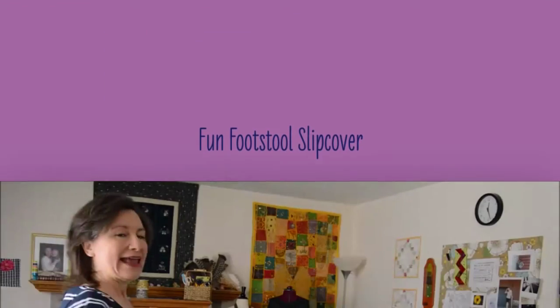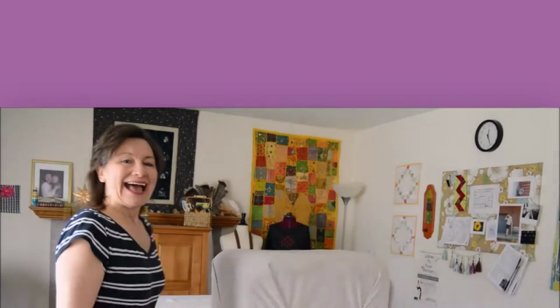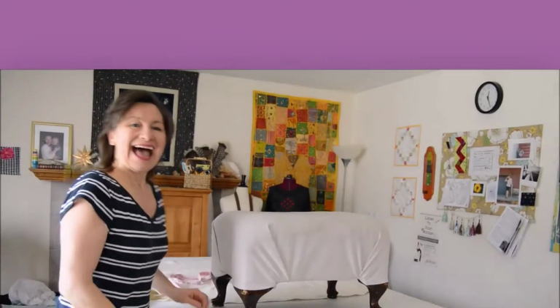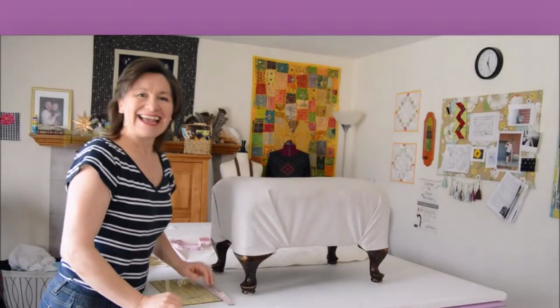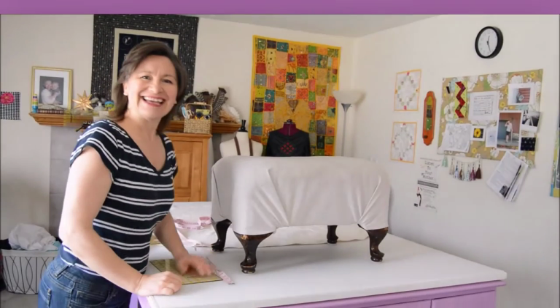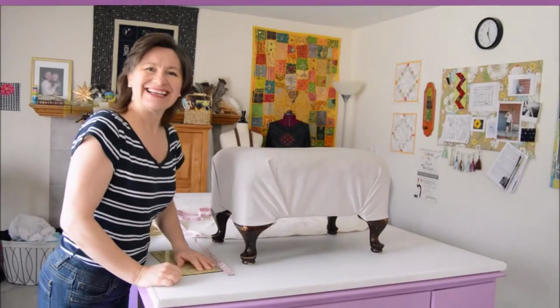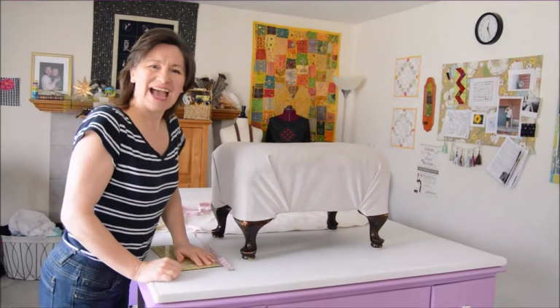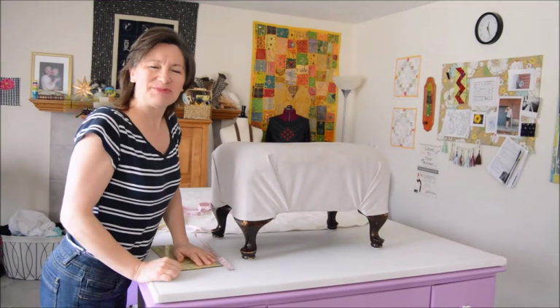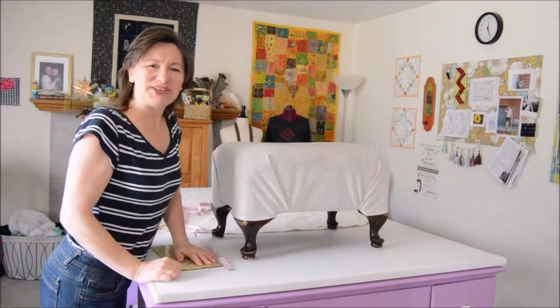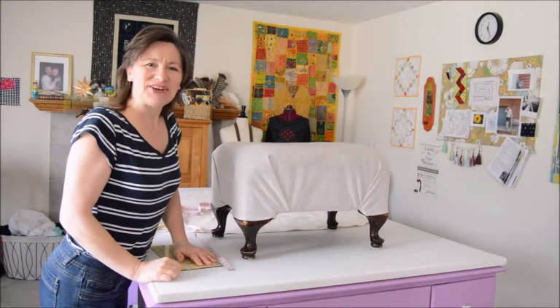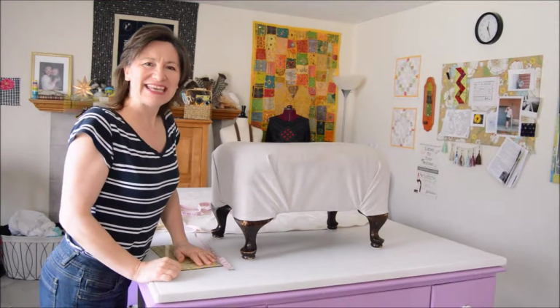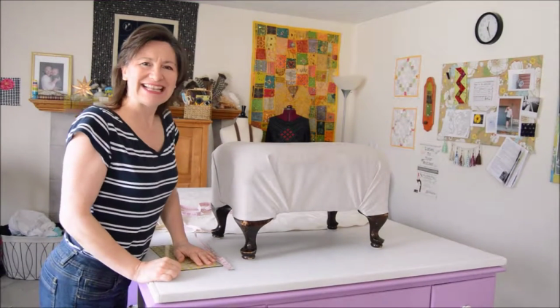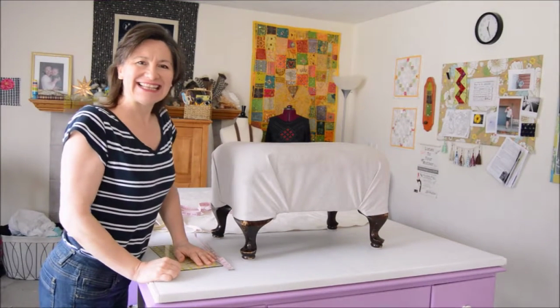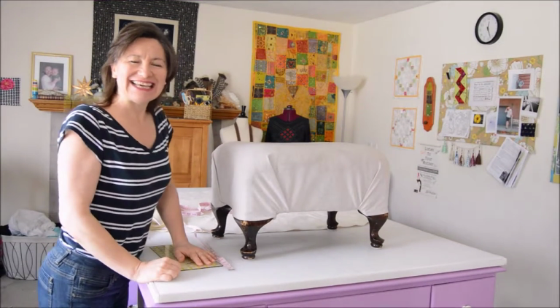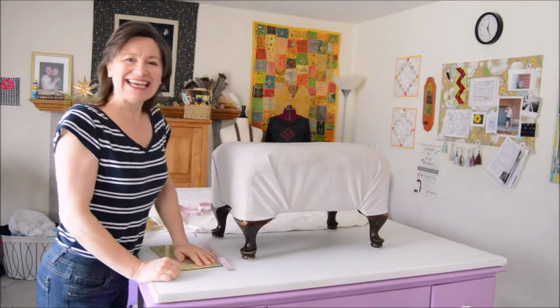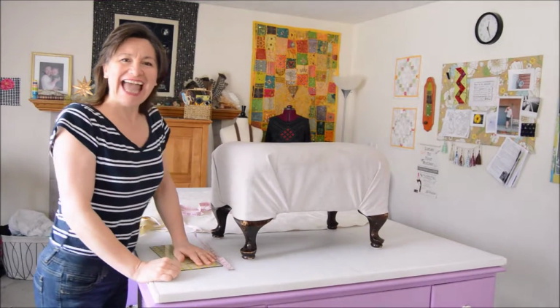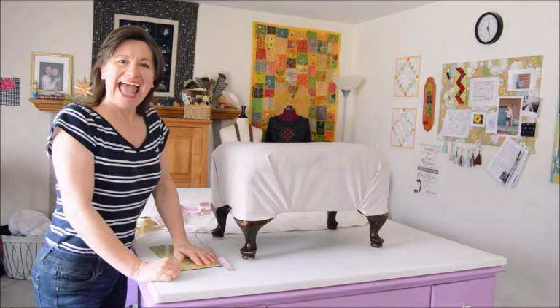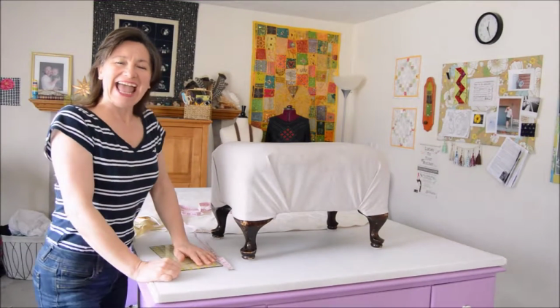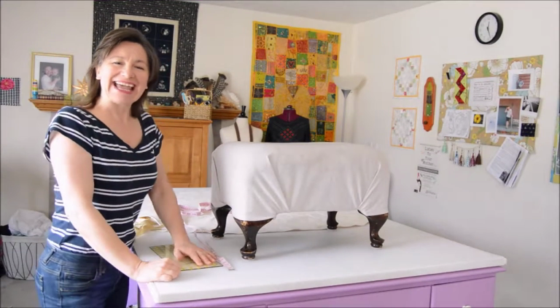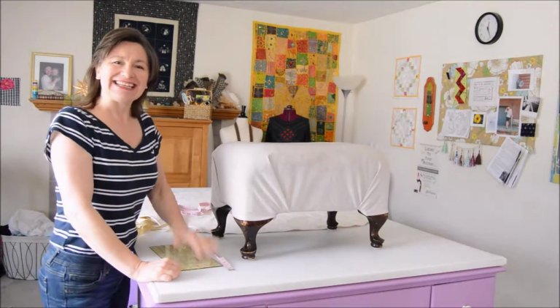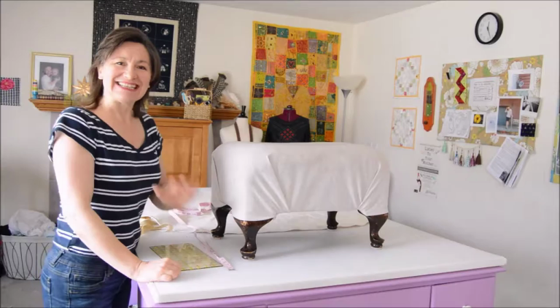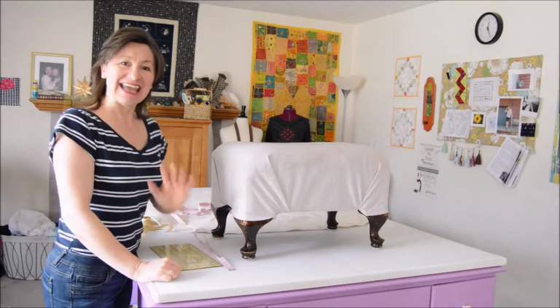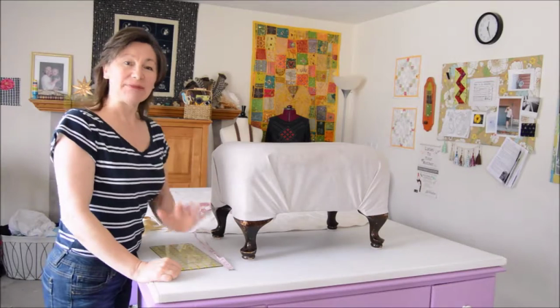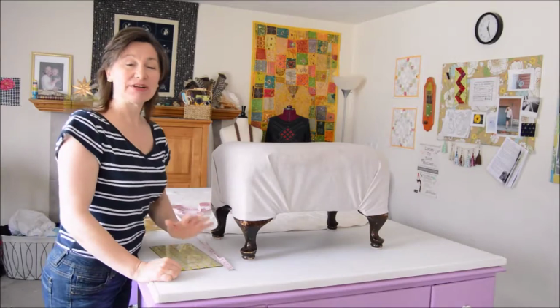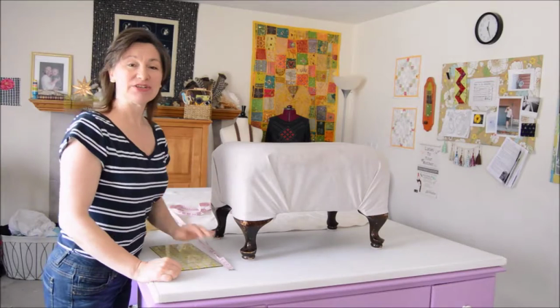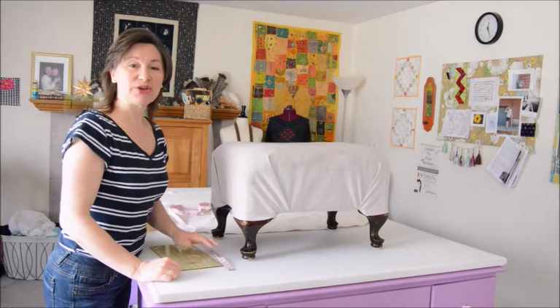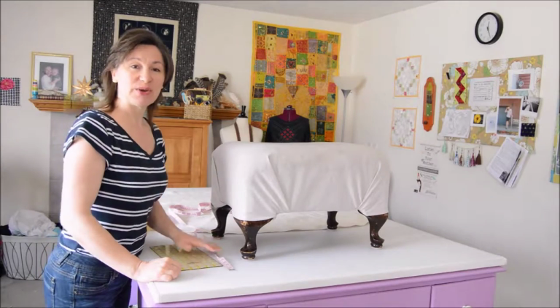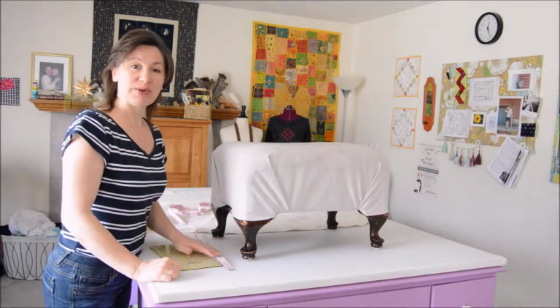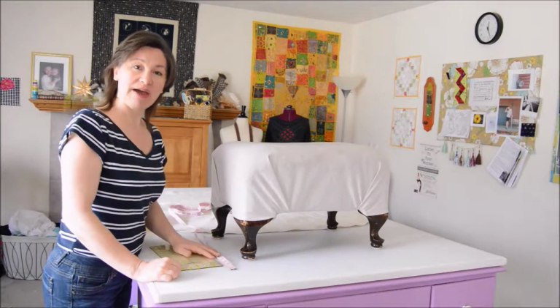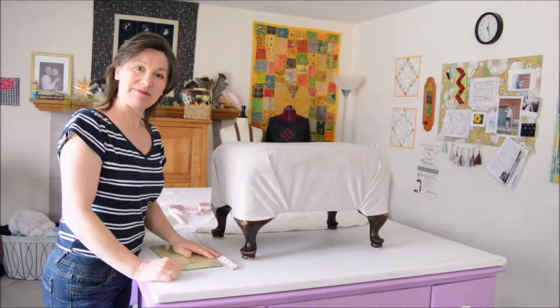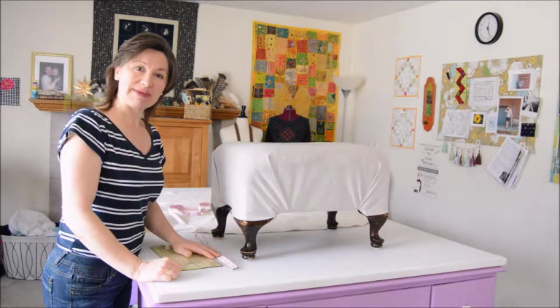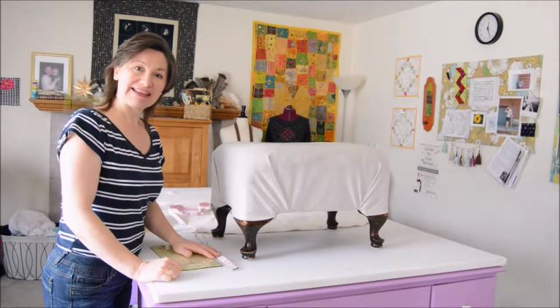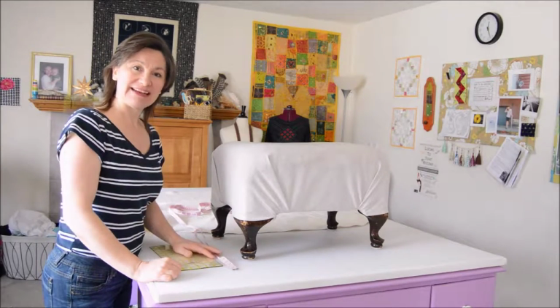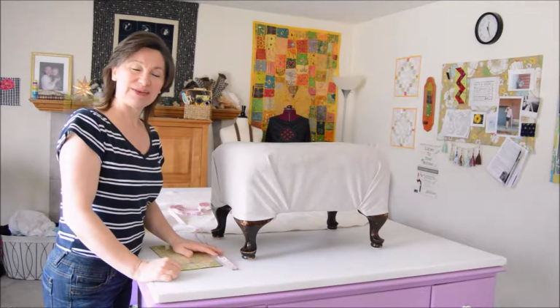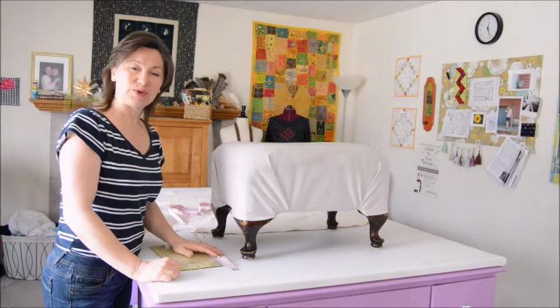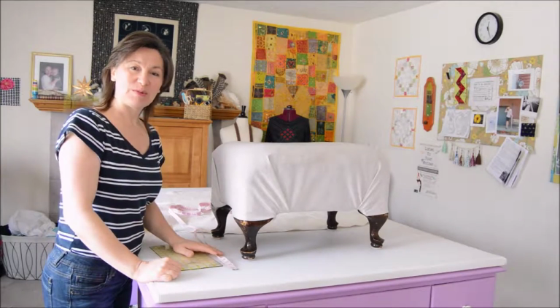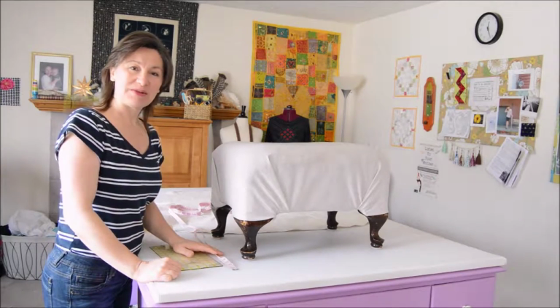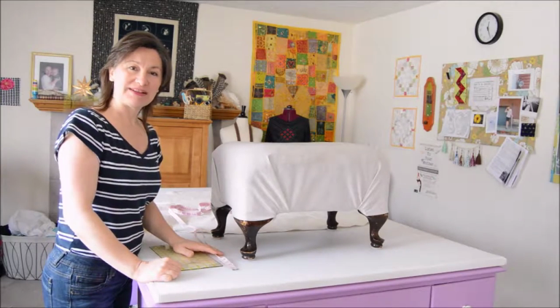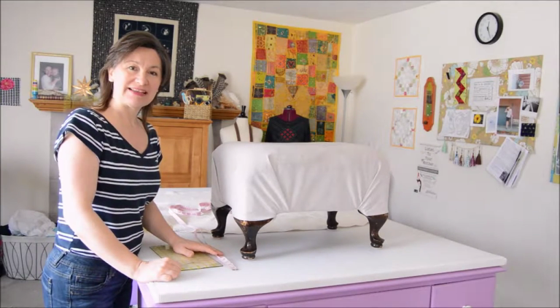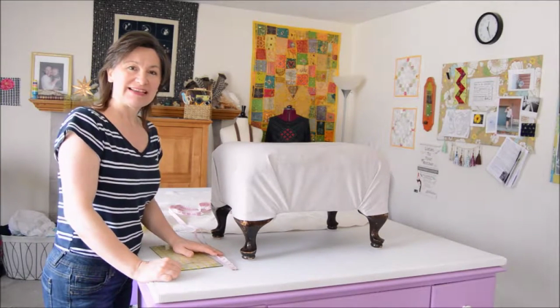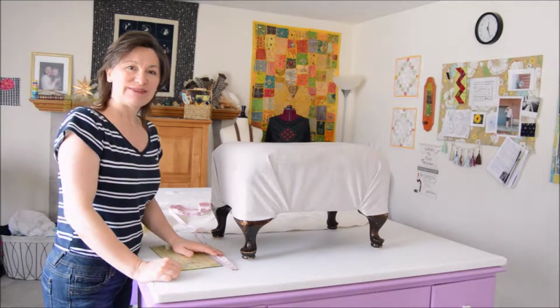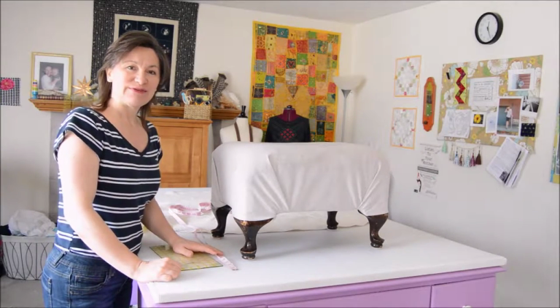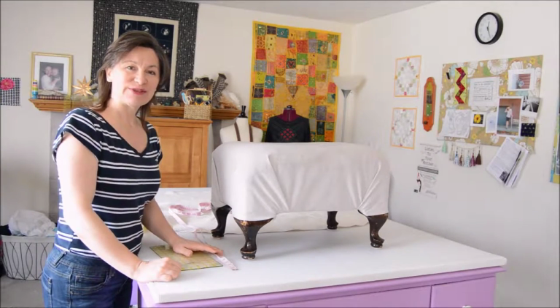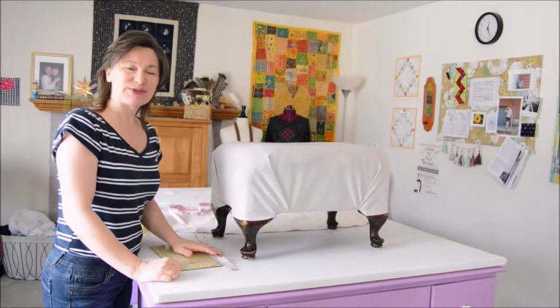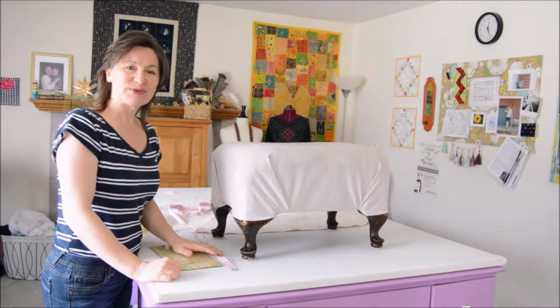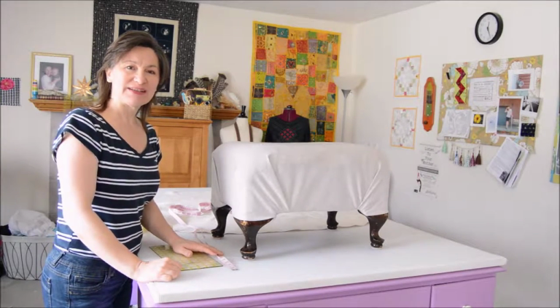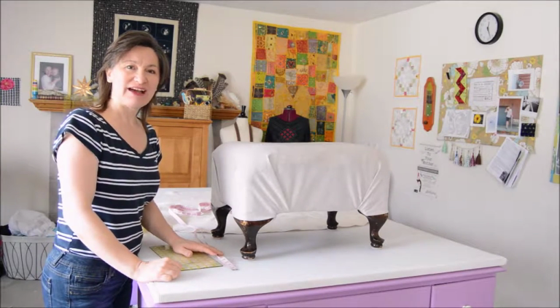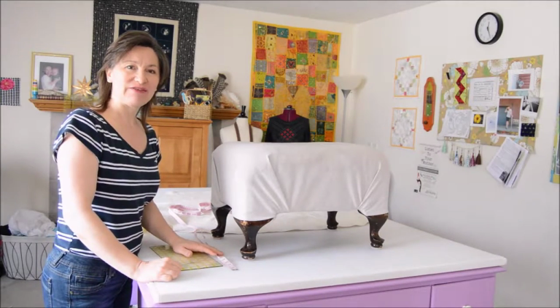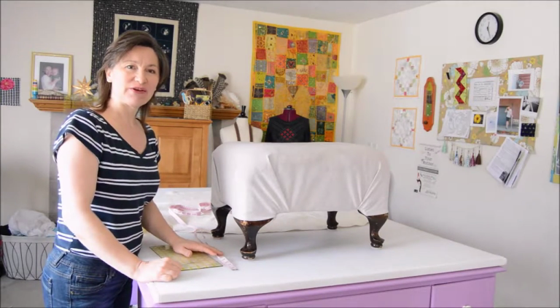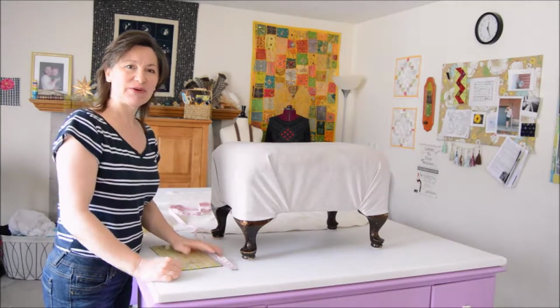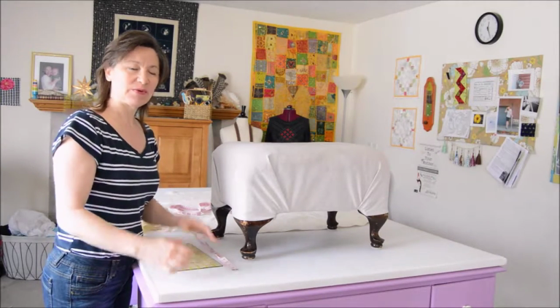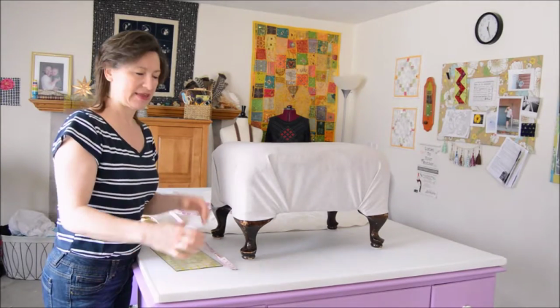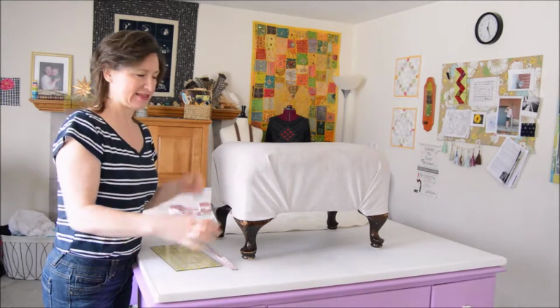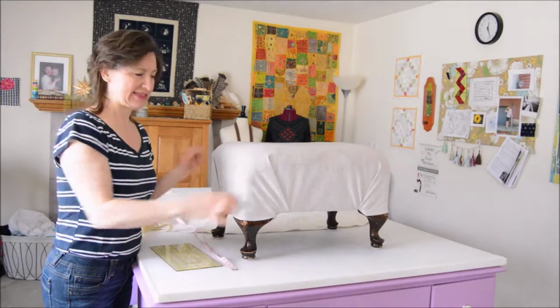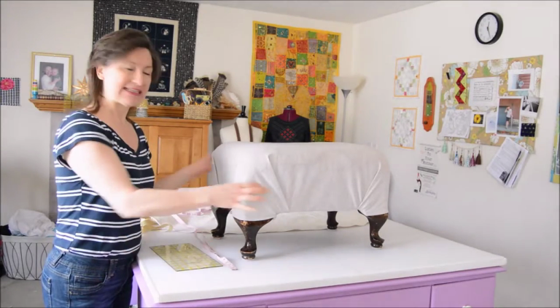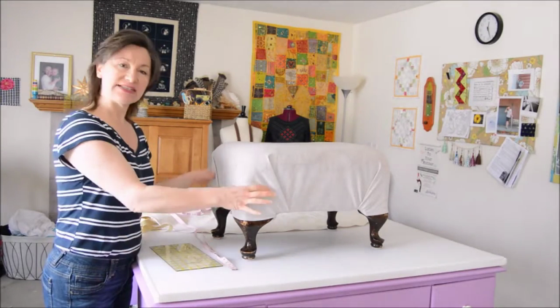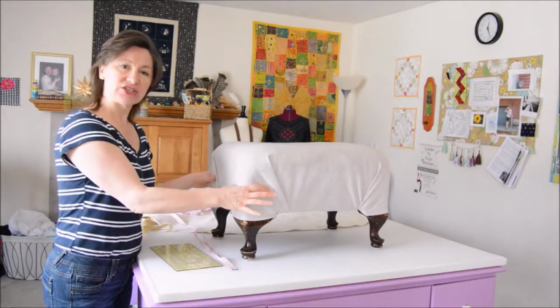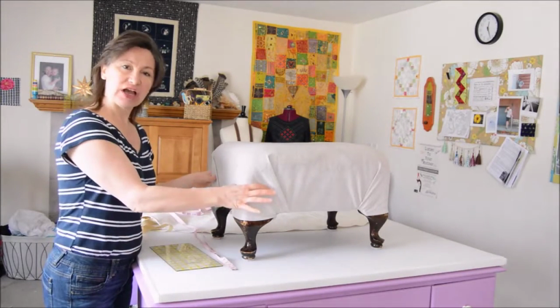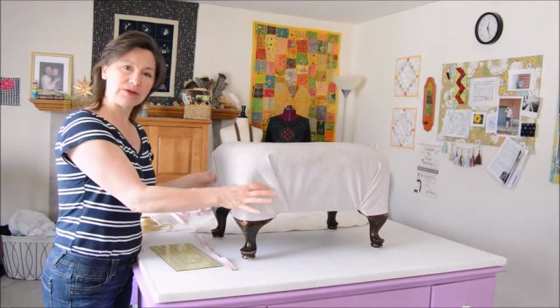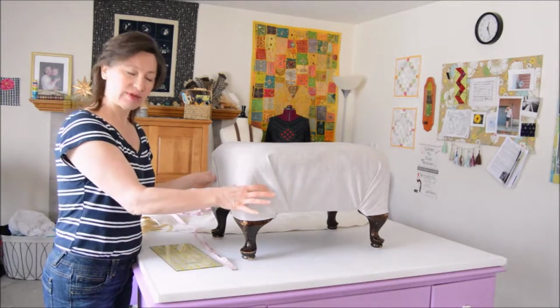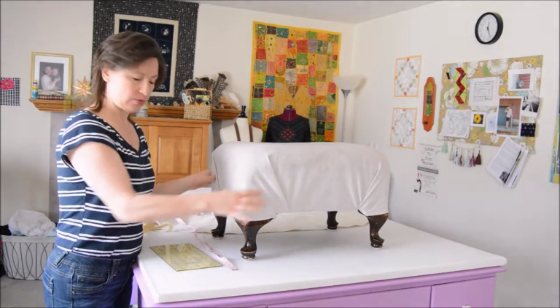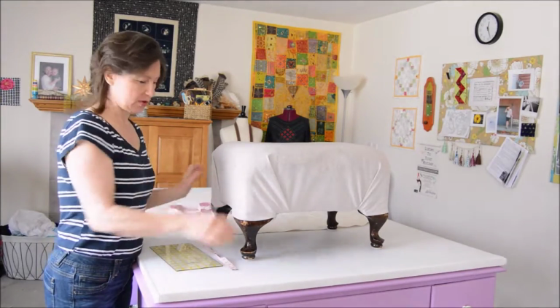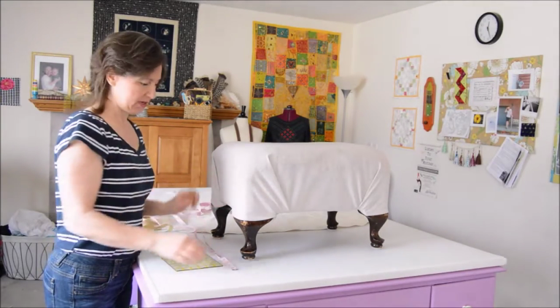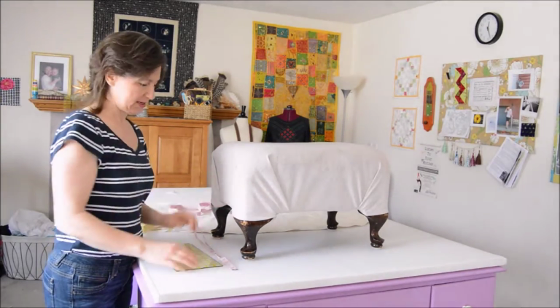Hi, I'm Sherry Killalee and today I'm going to show you how I made that adorable footstool cover that's cinched on with ribbon.